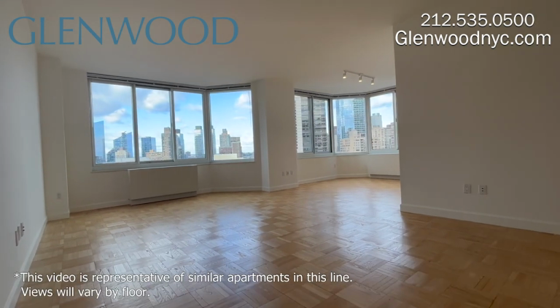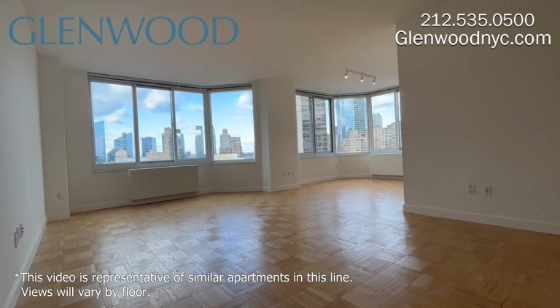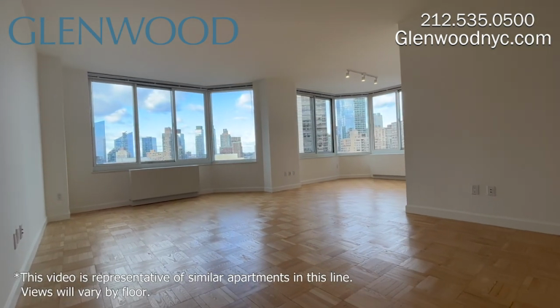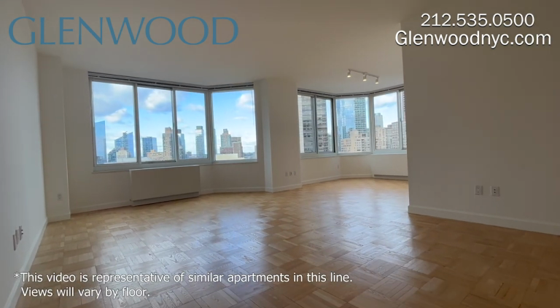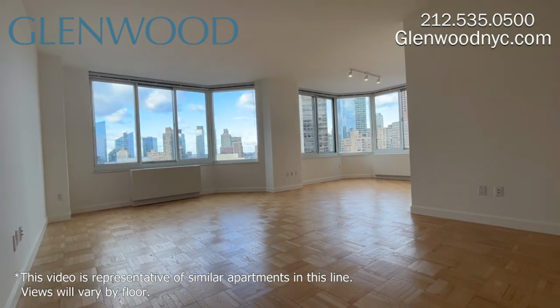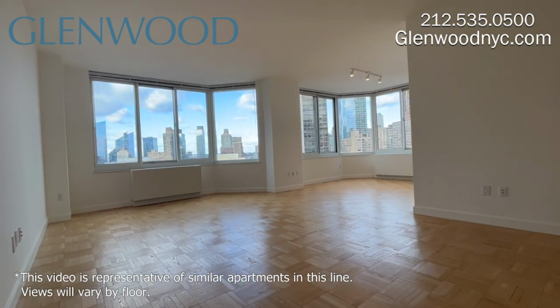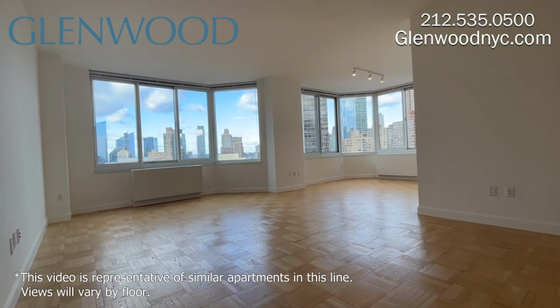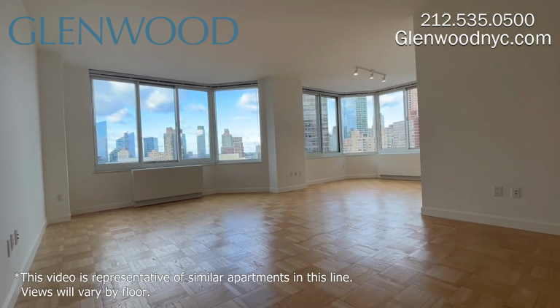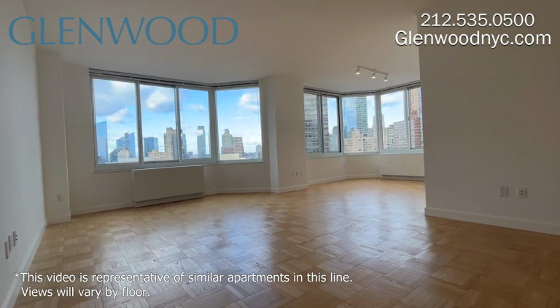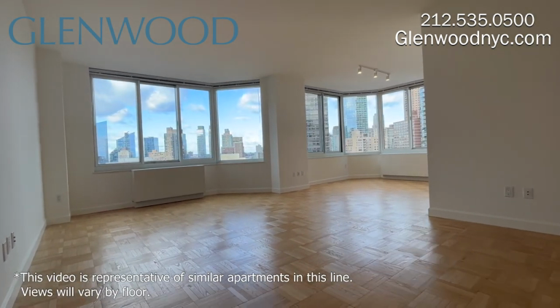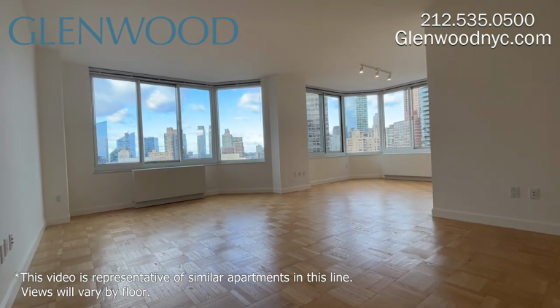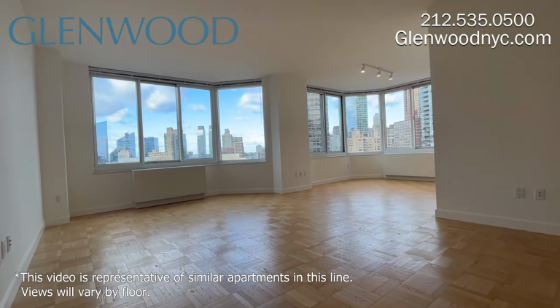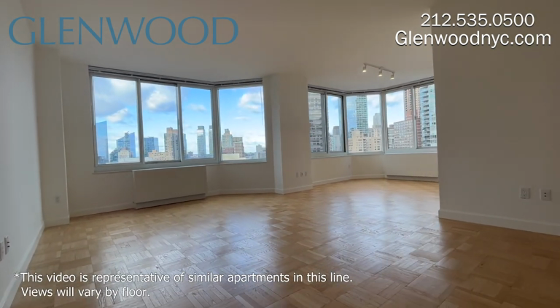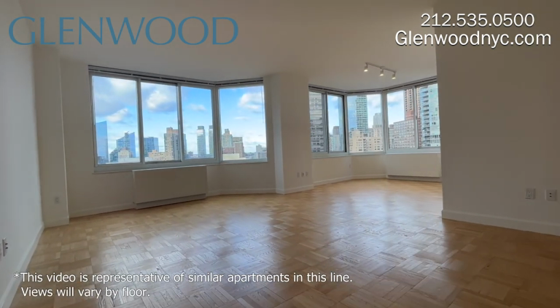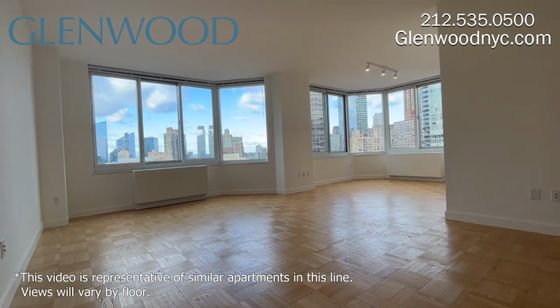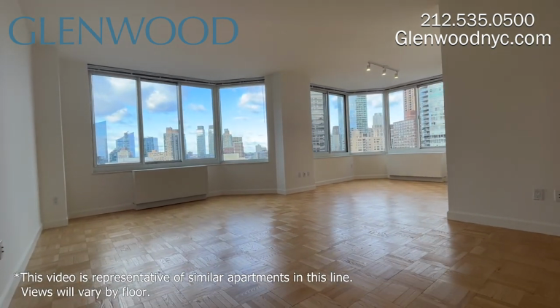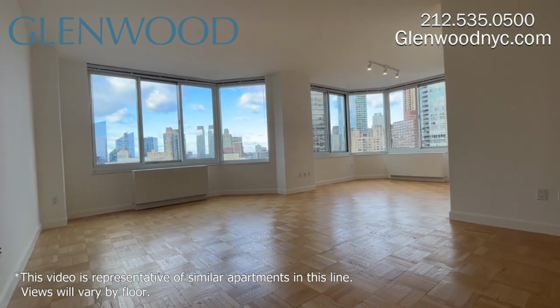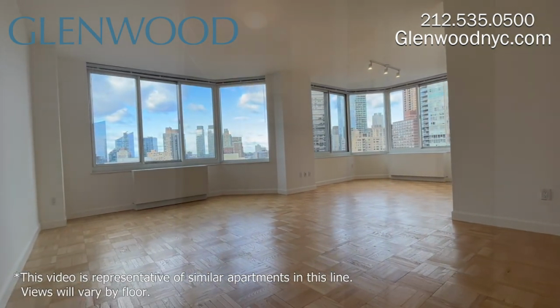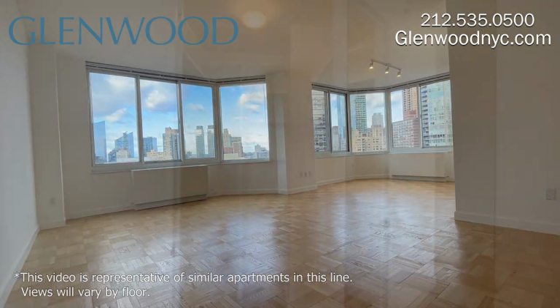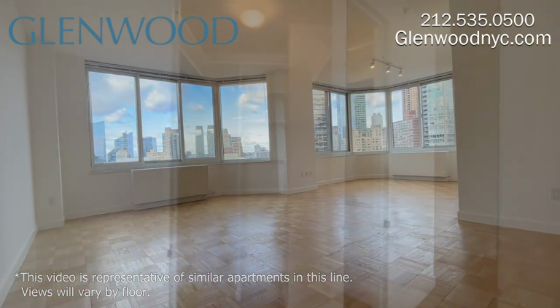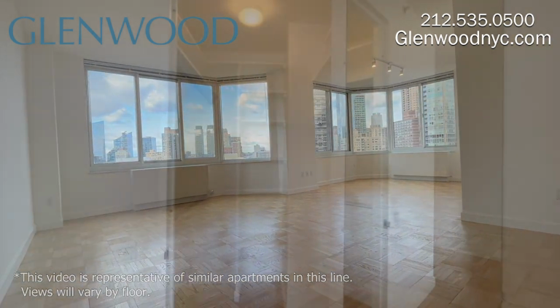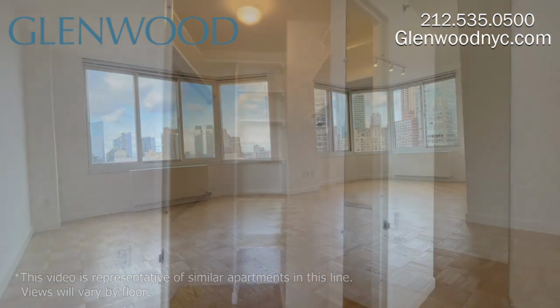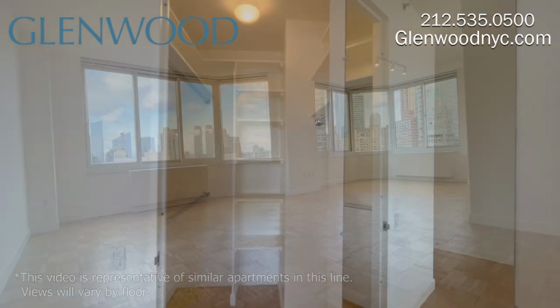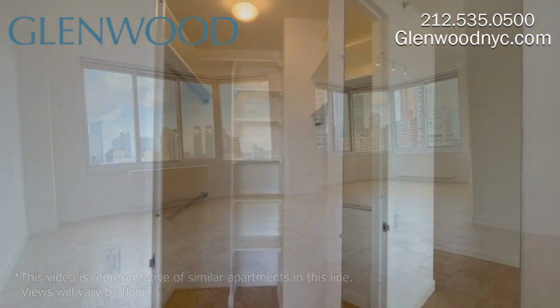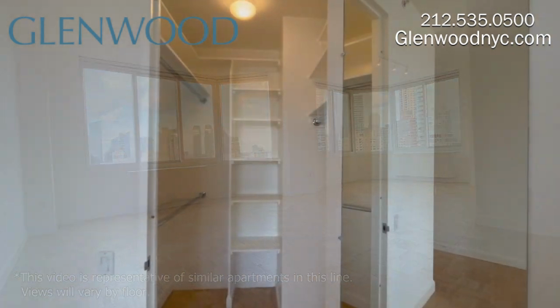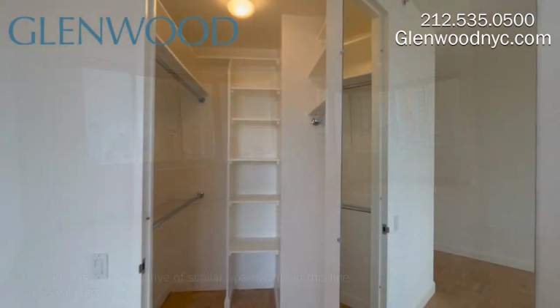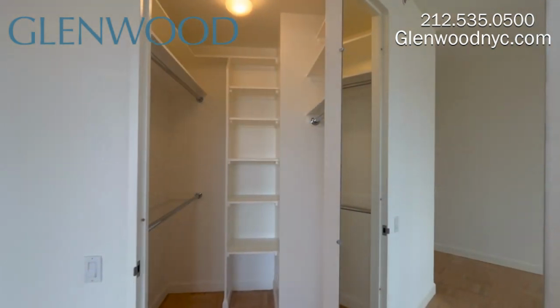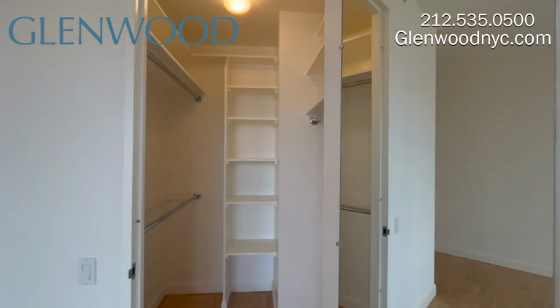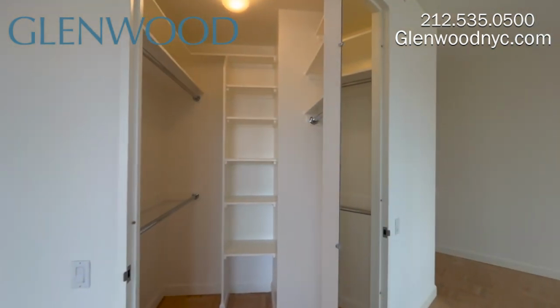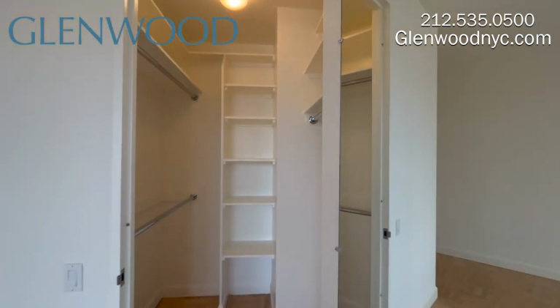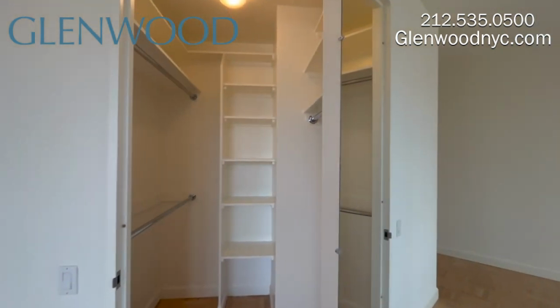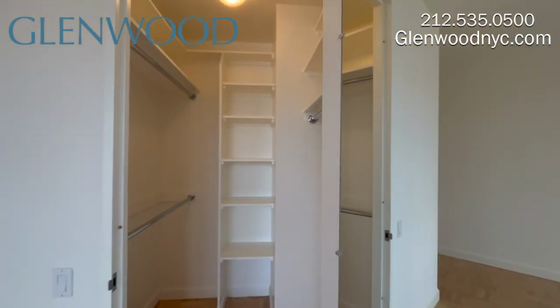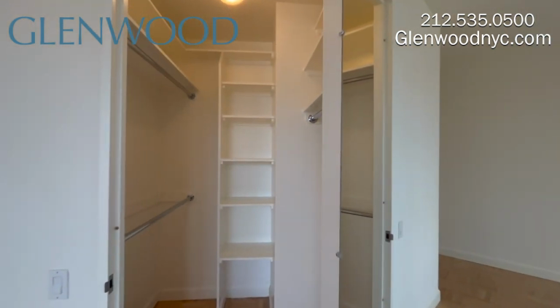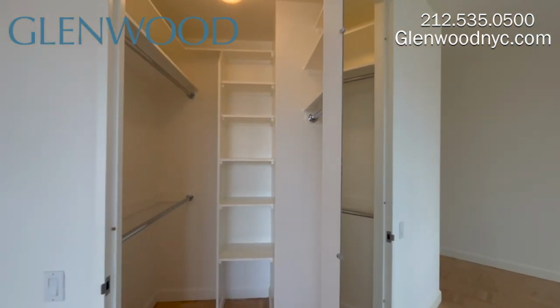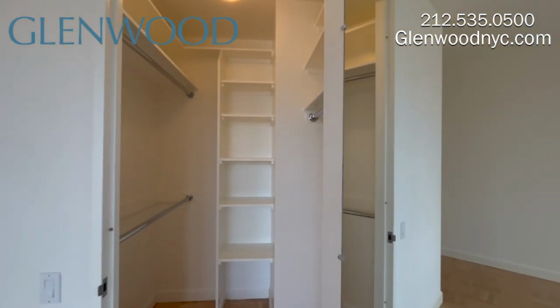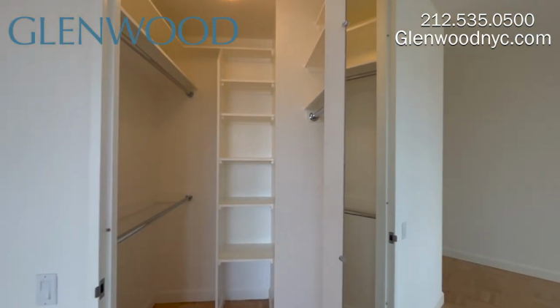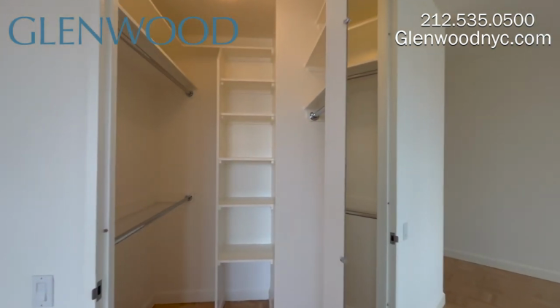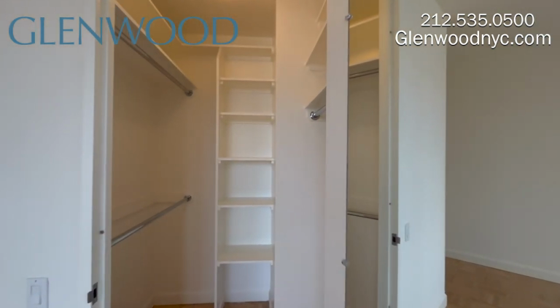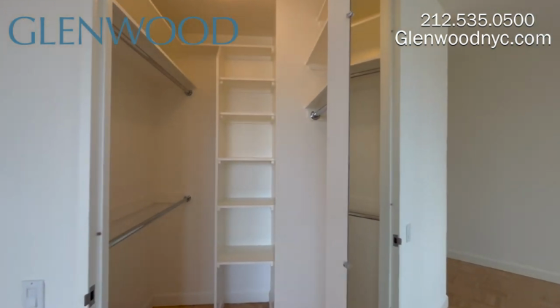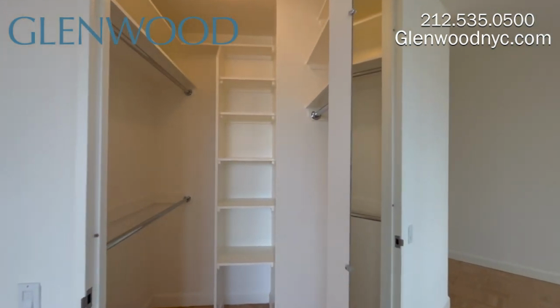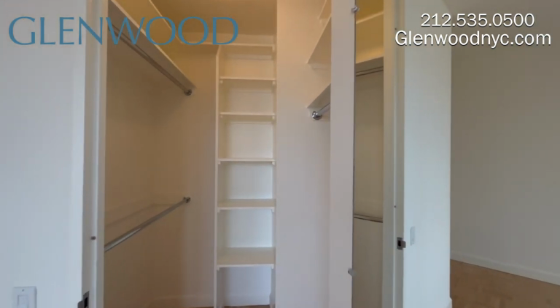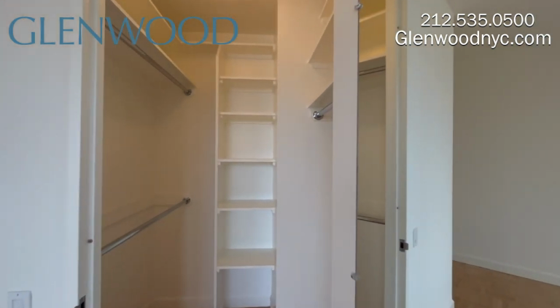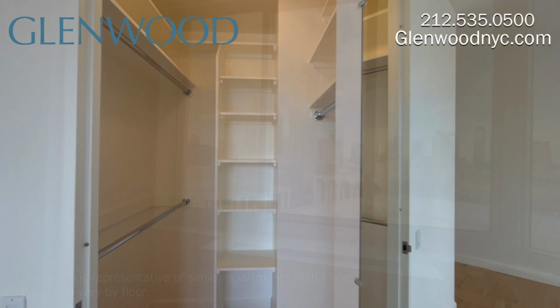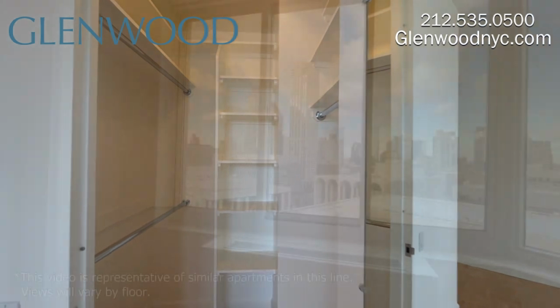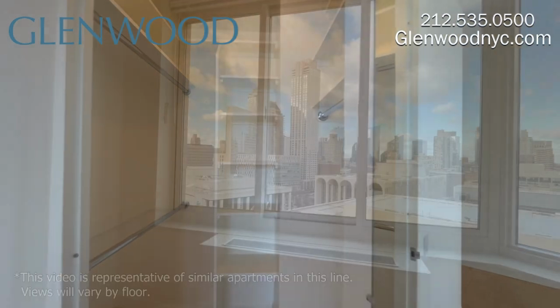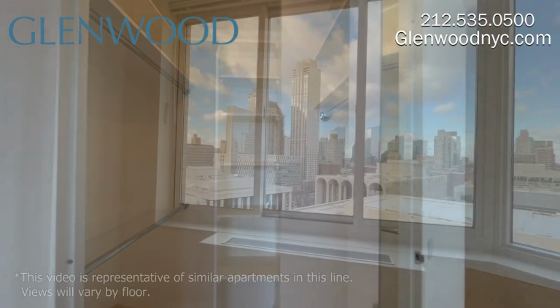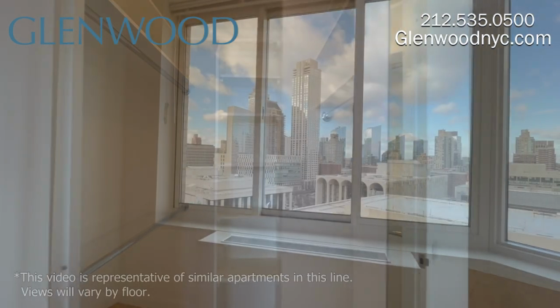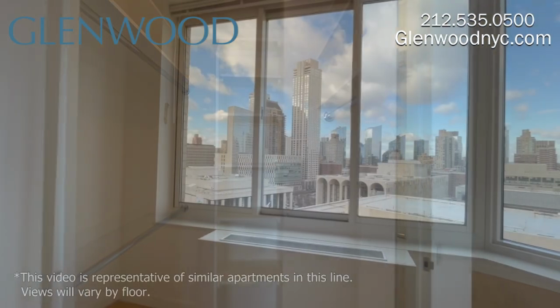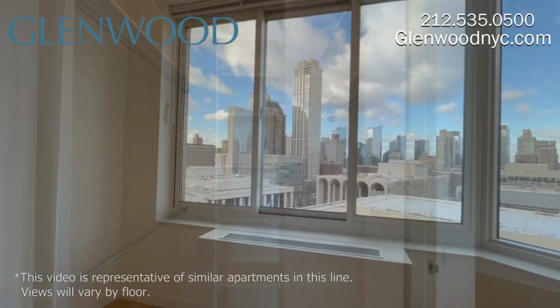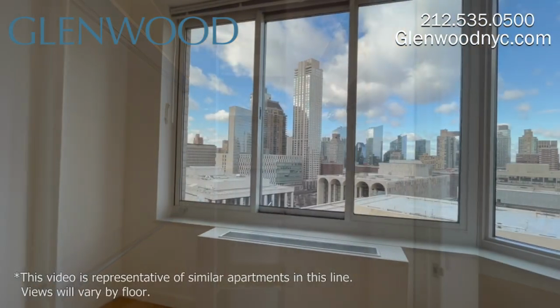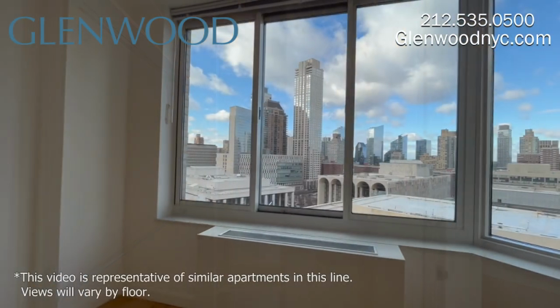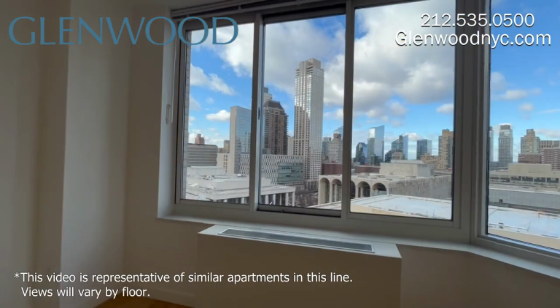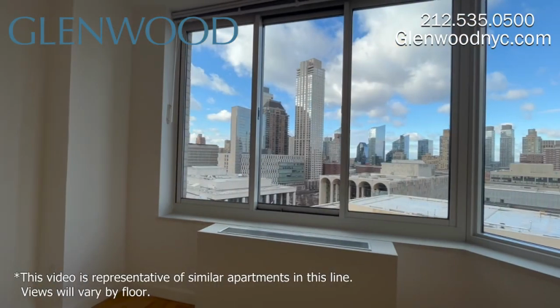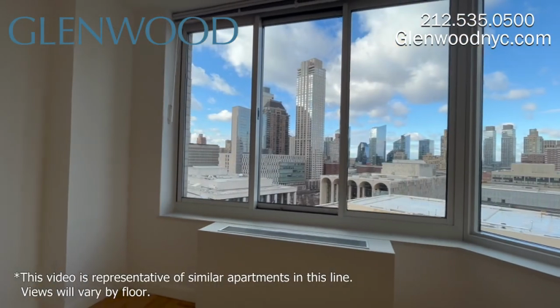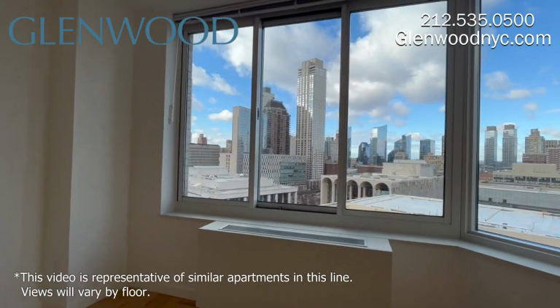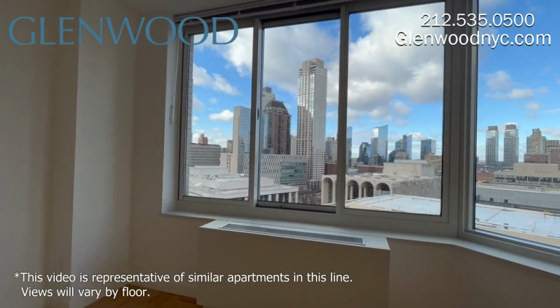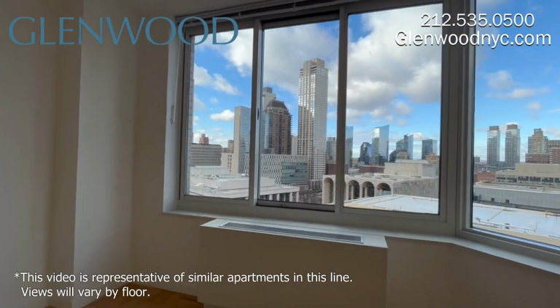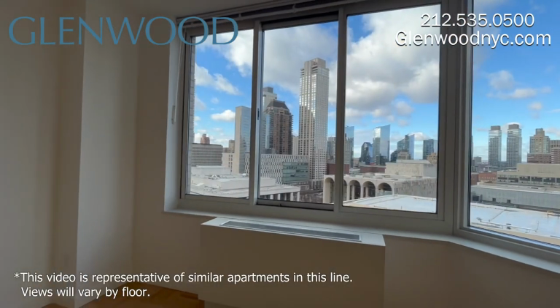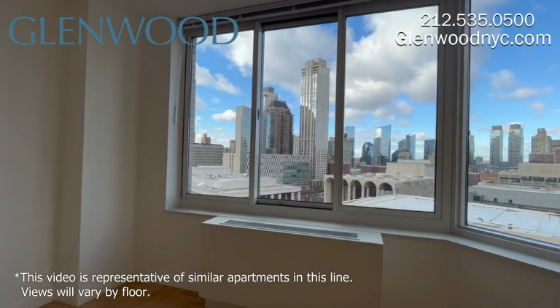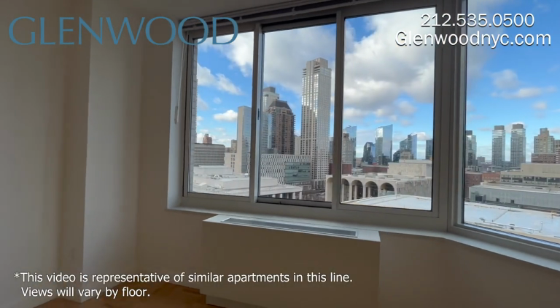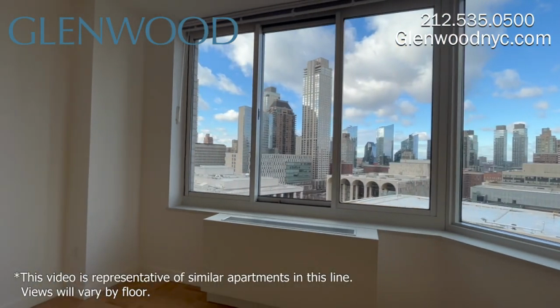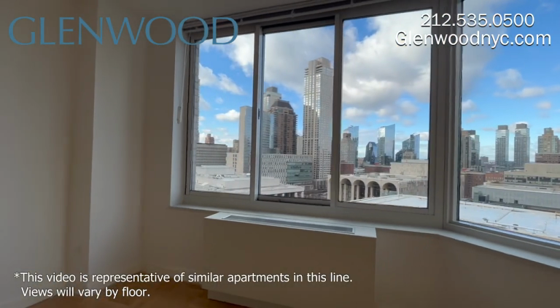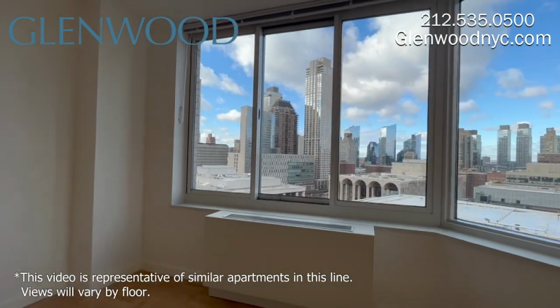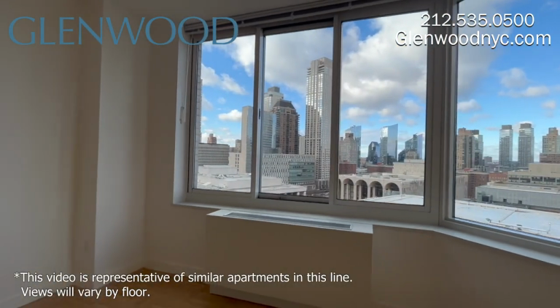This home has high ceilings and custom closets throughout. There are huge windows.